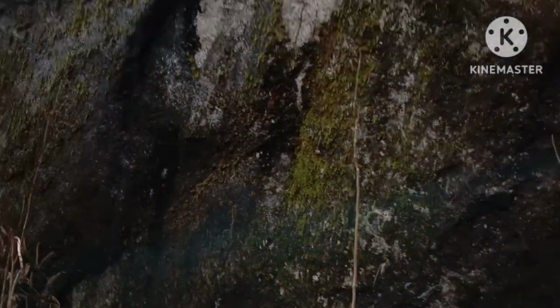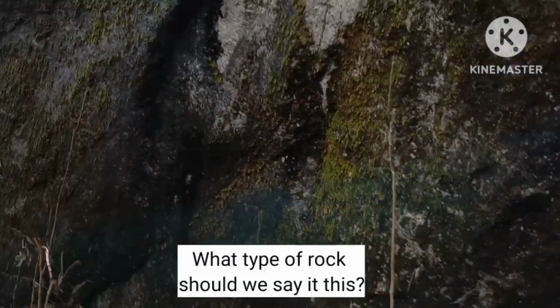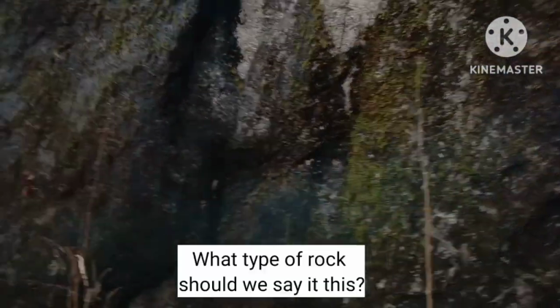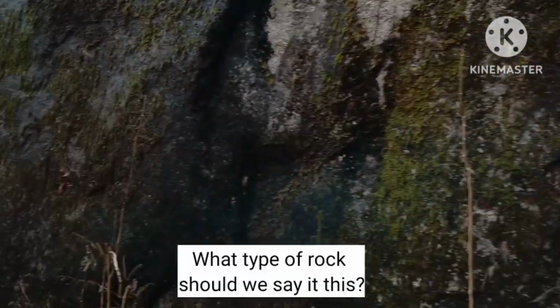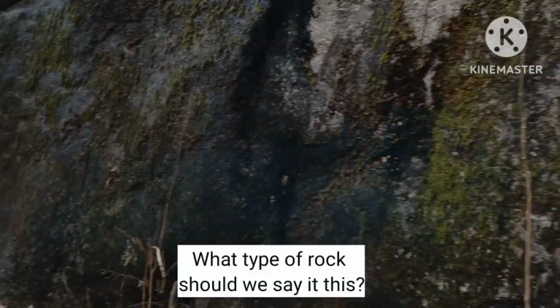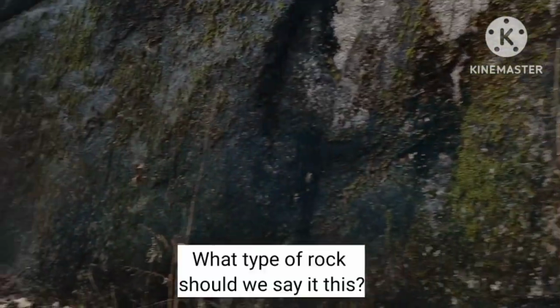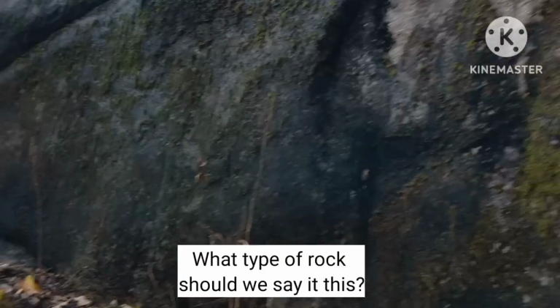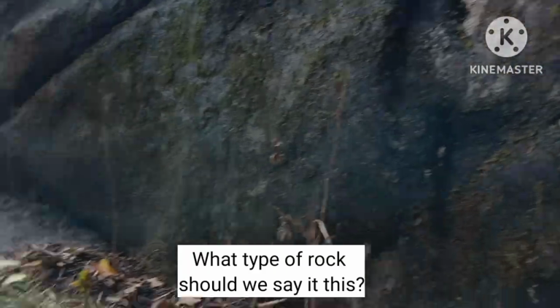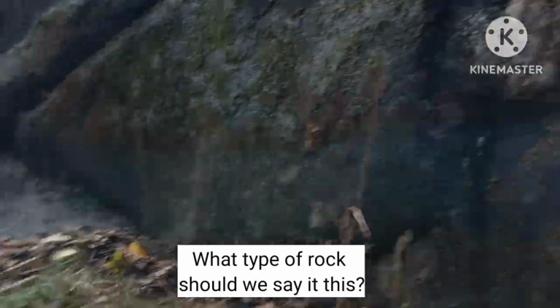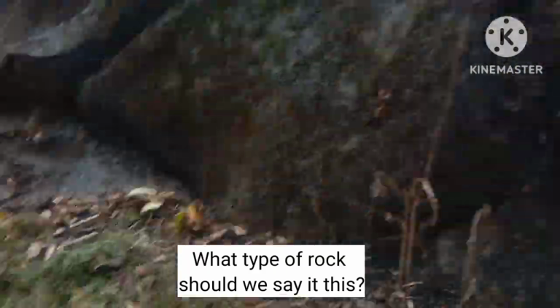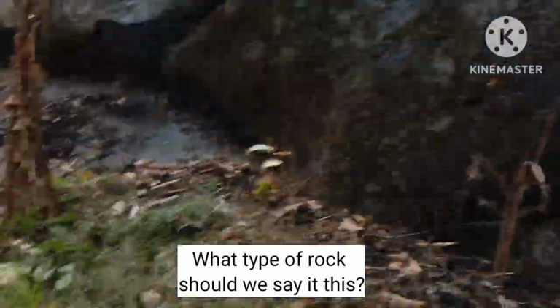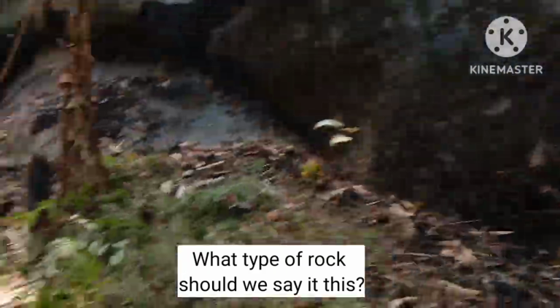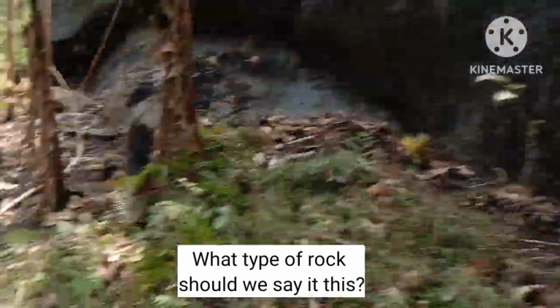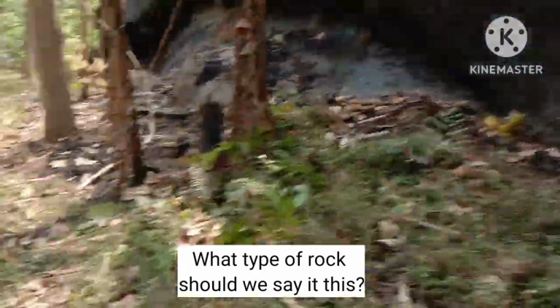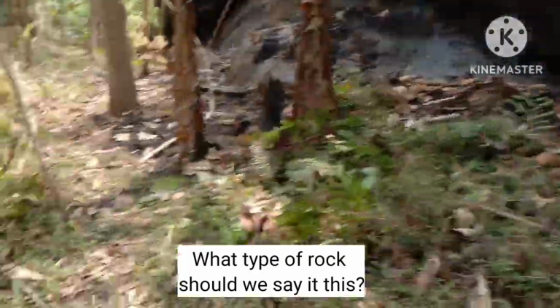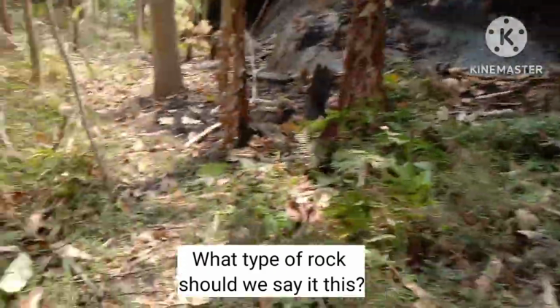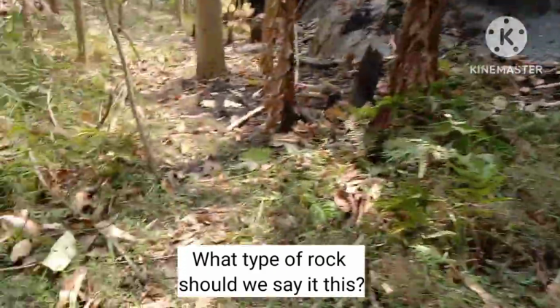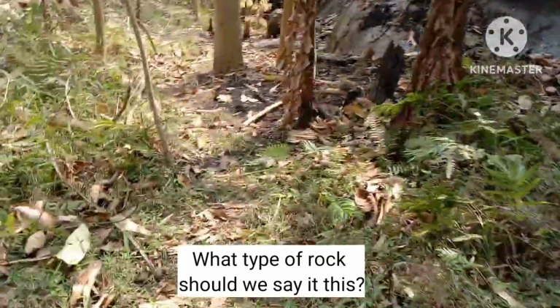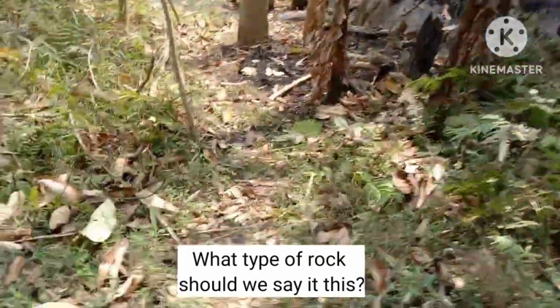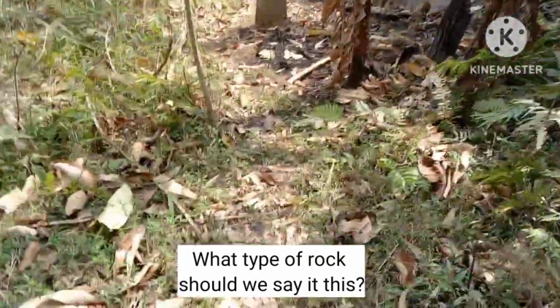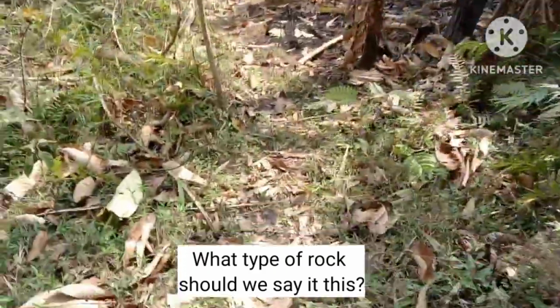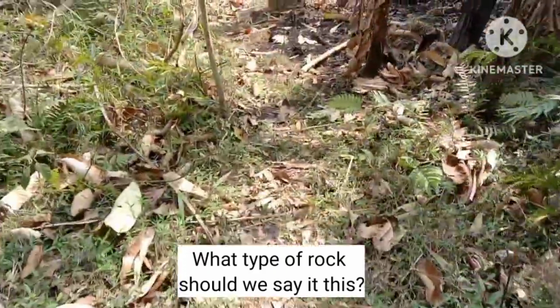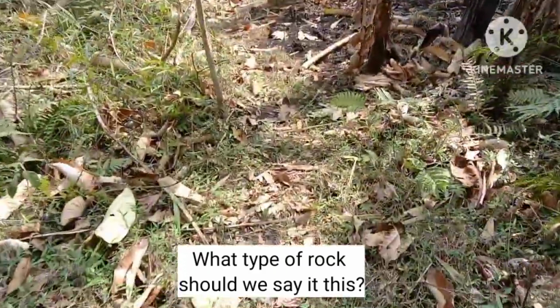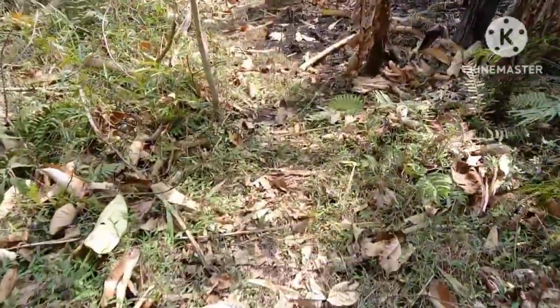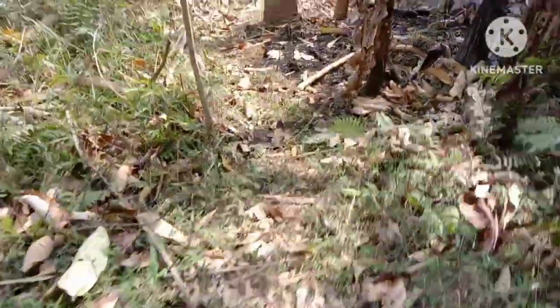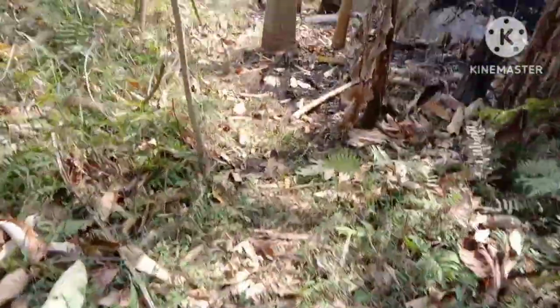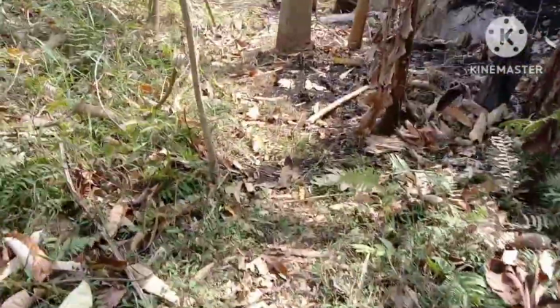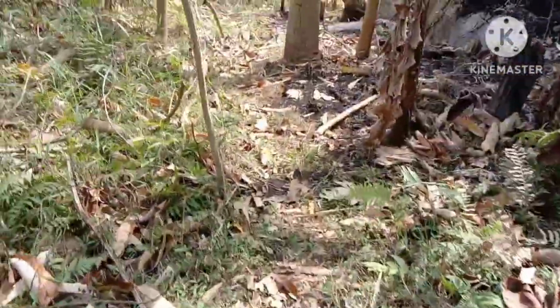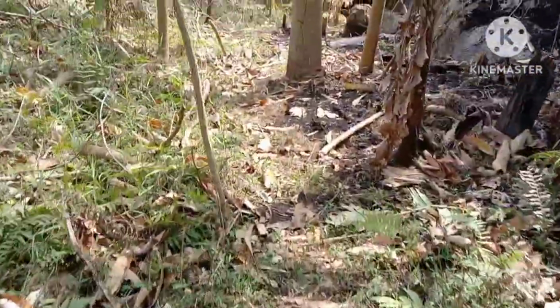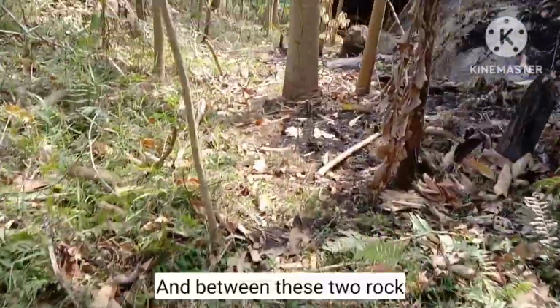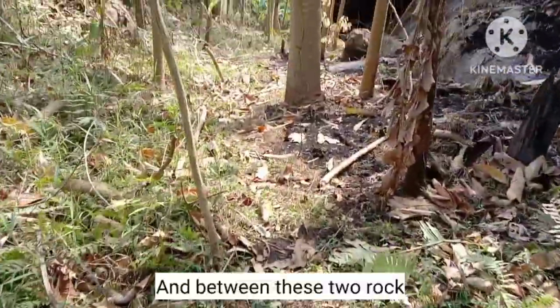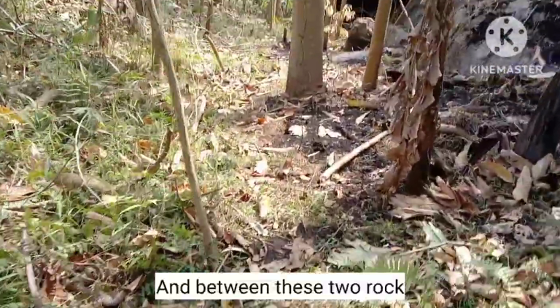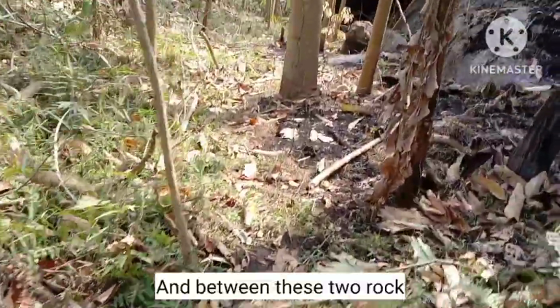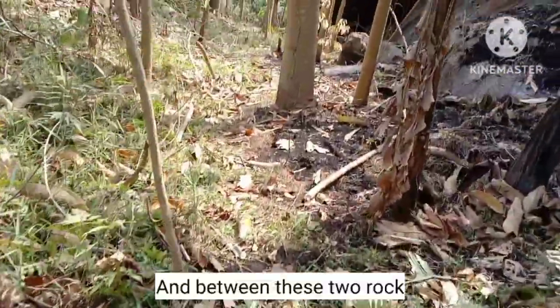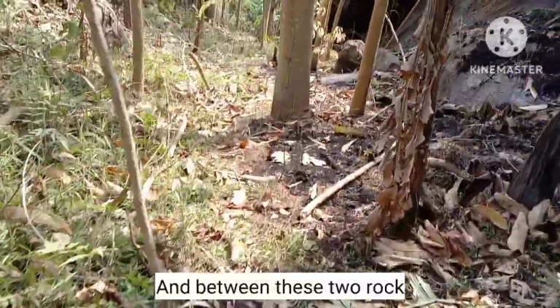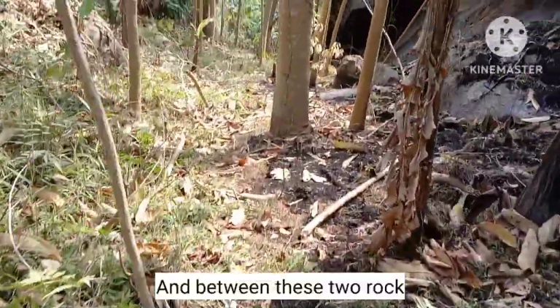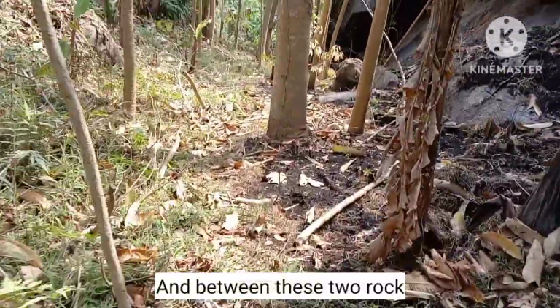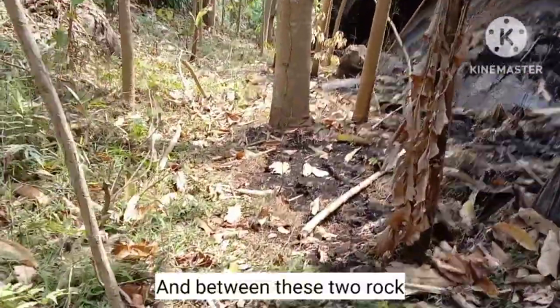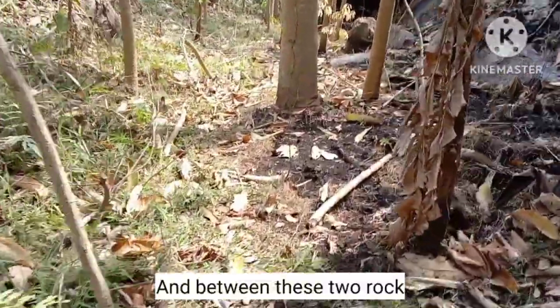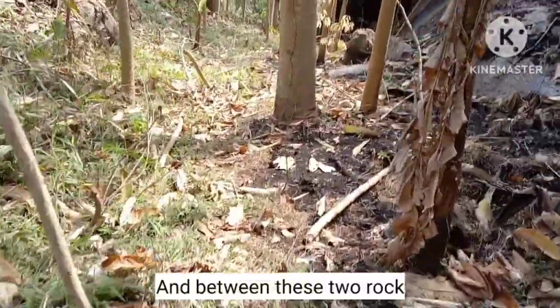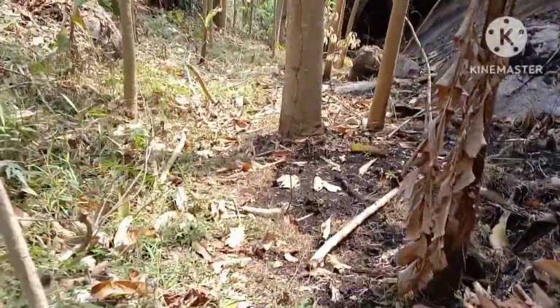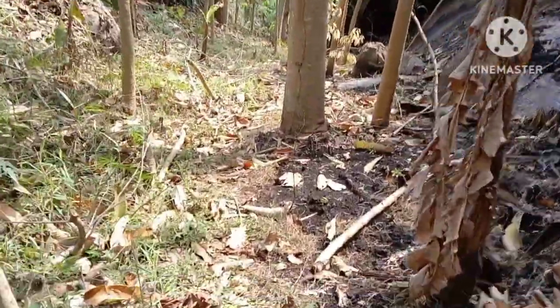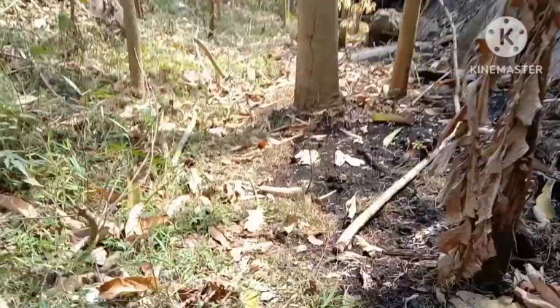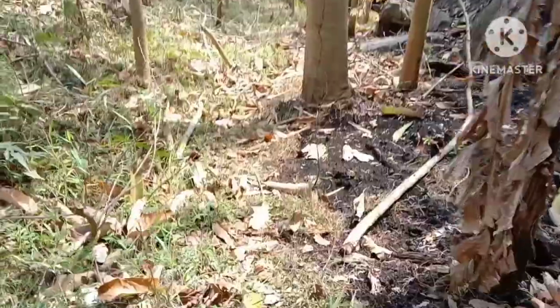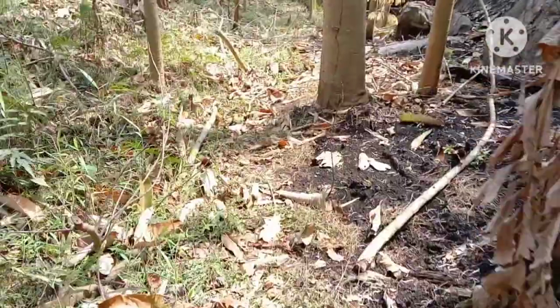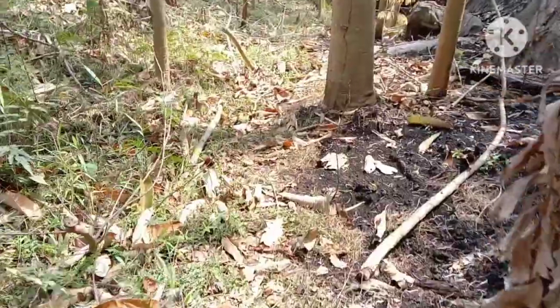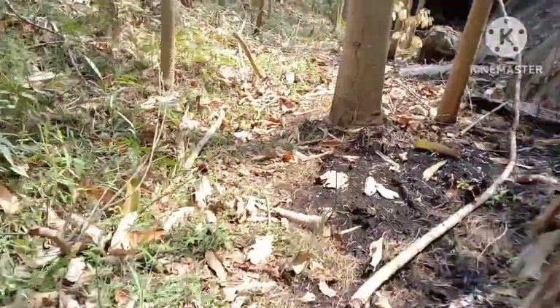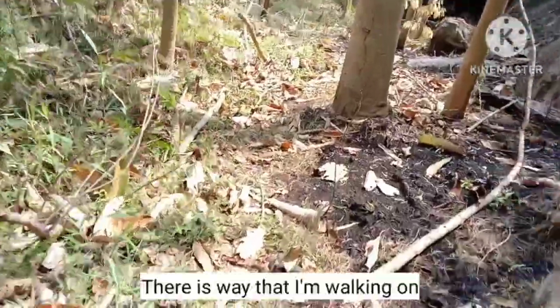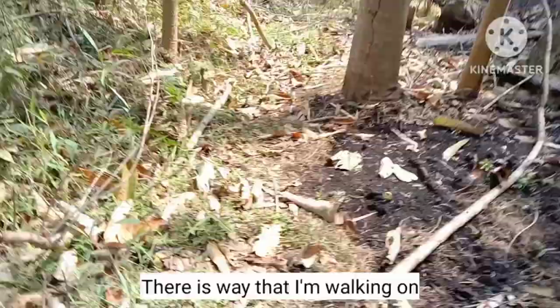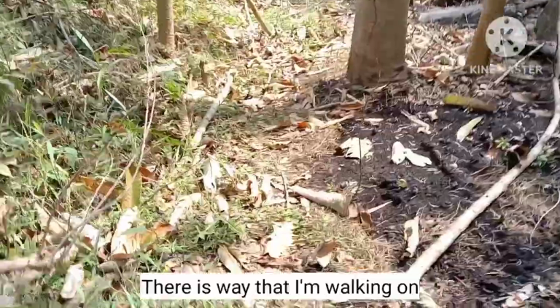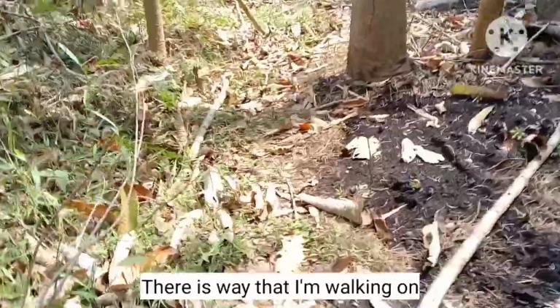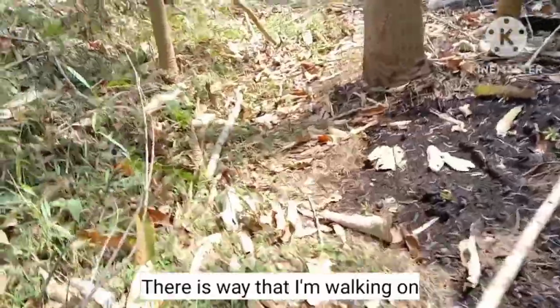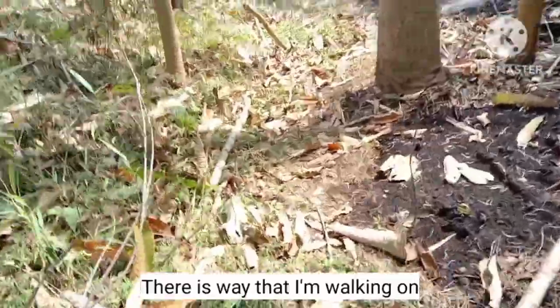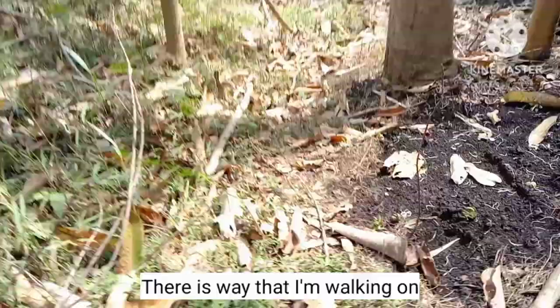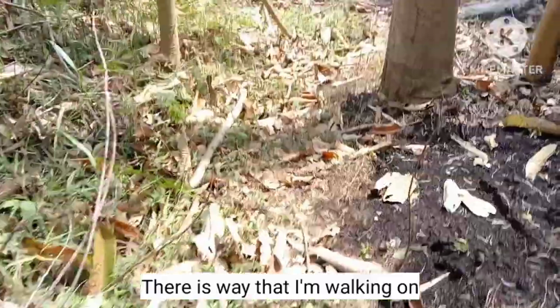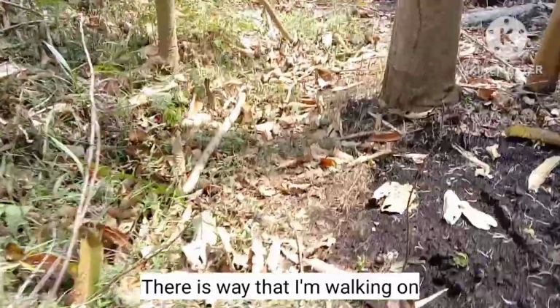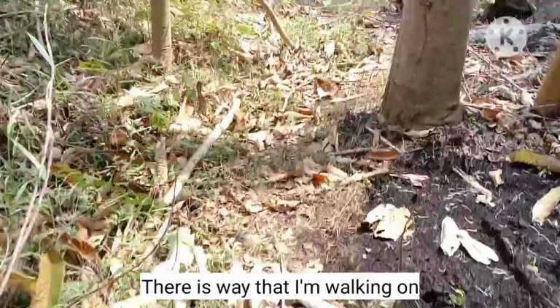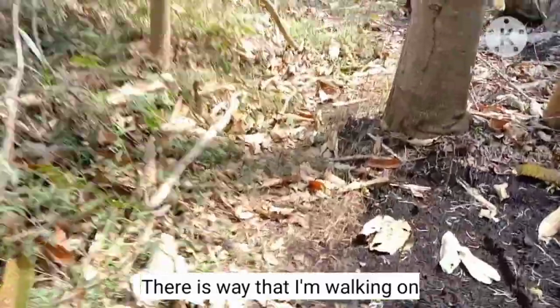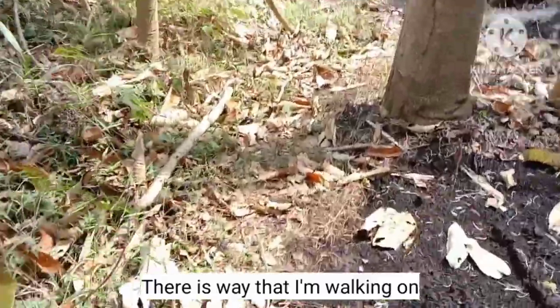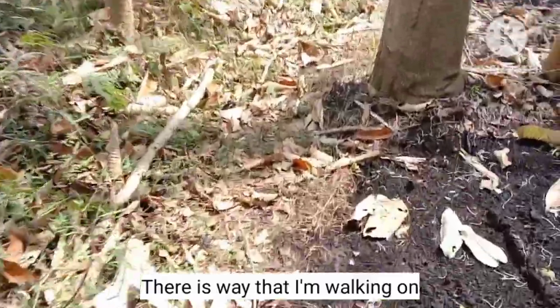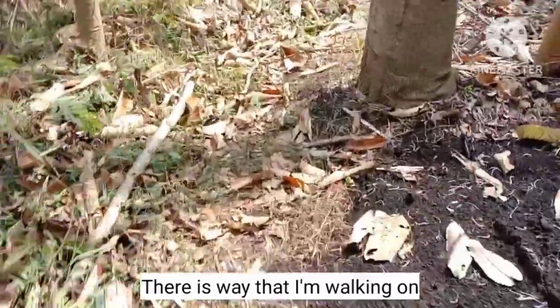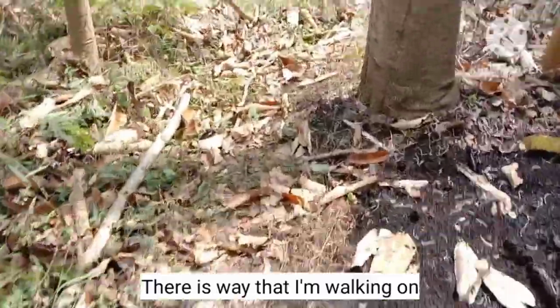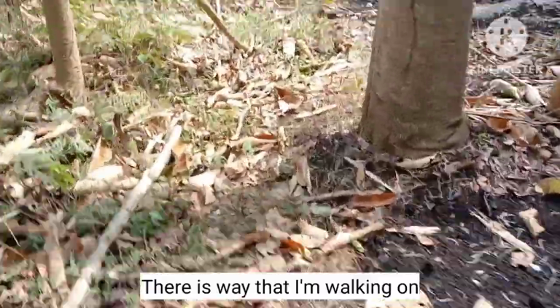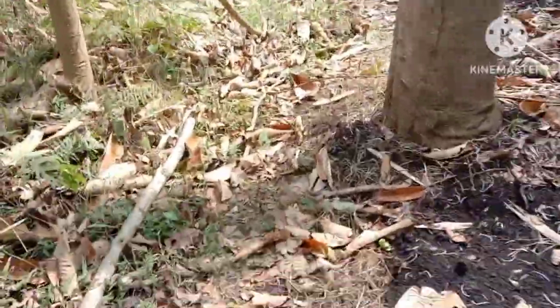What type of rock should we say this is? In between these two rocks is the way that I am walking now.